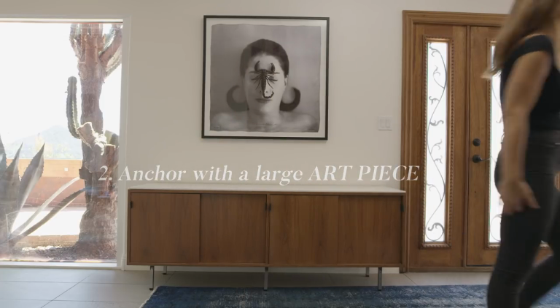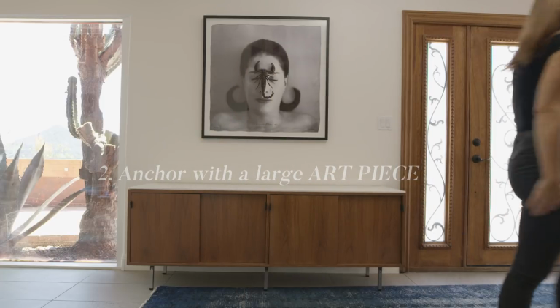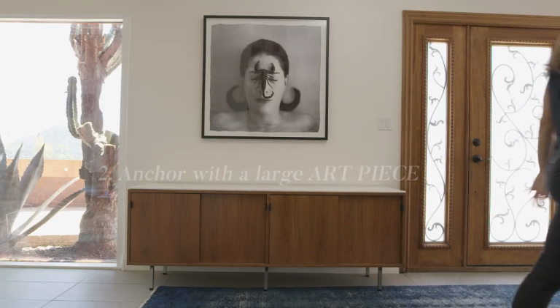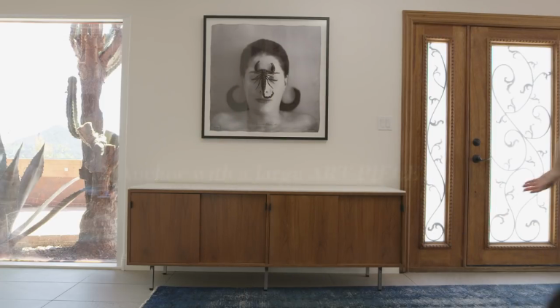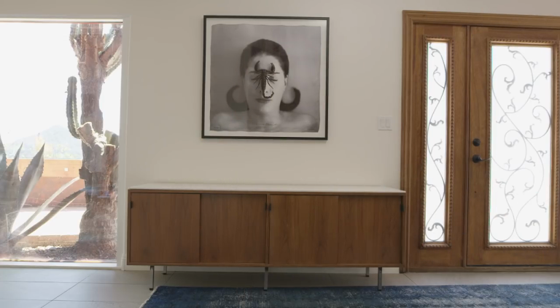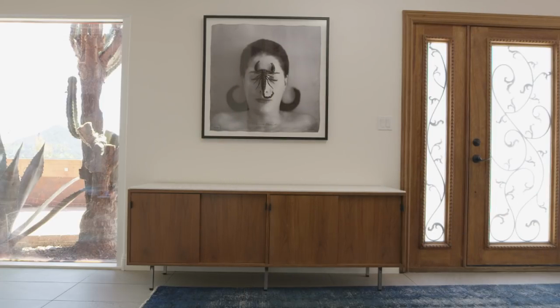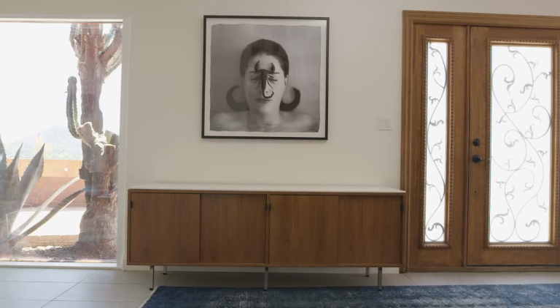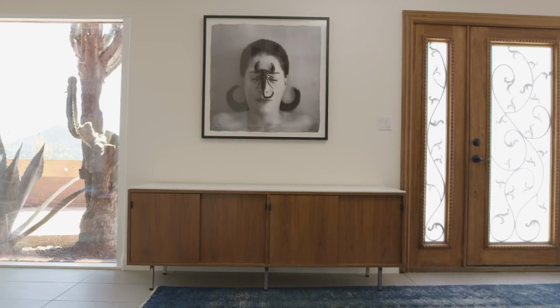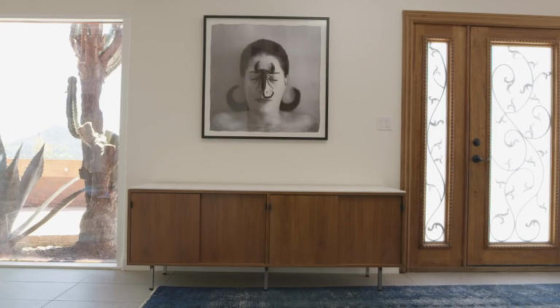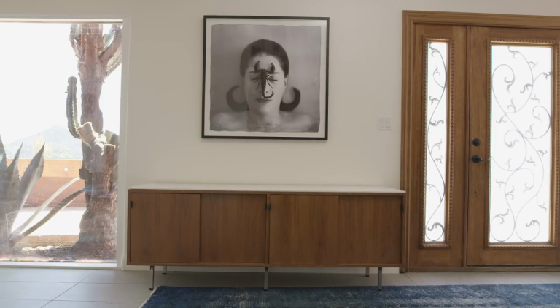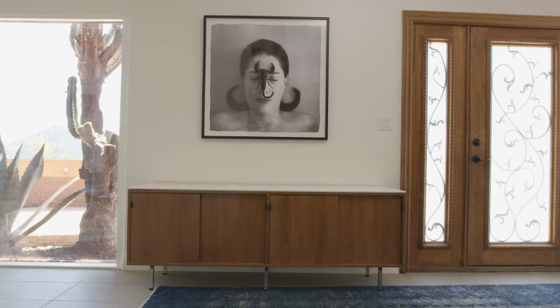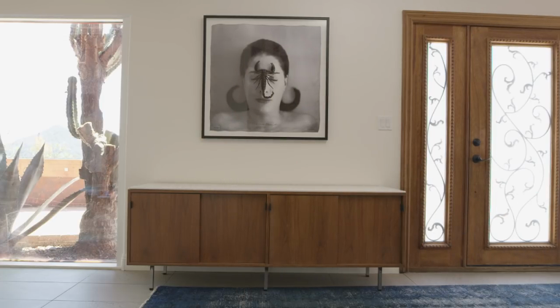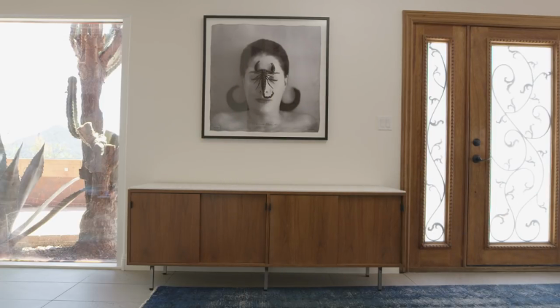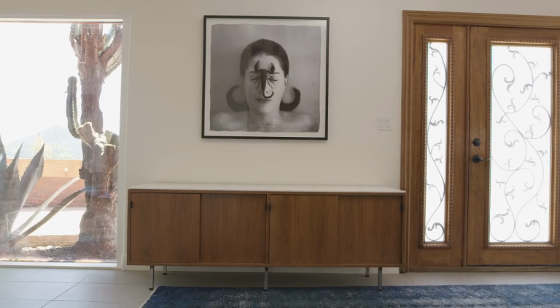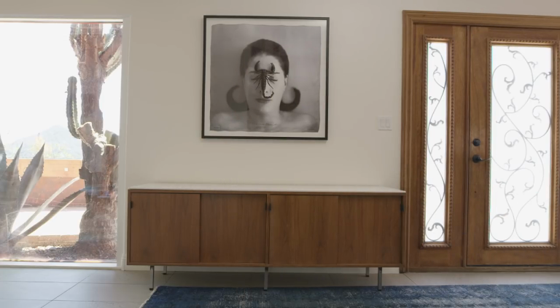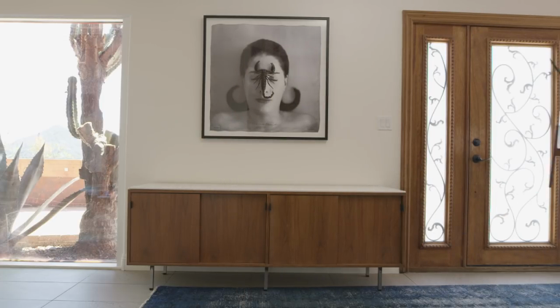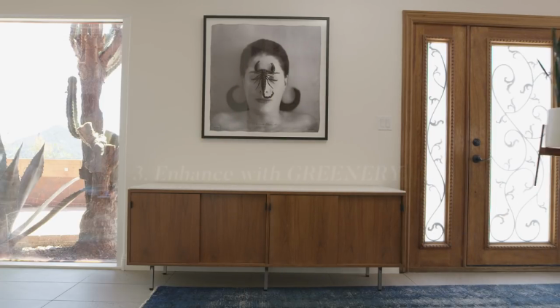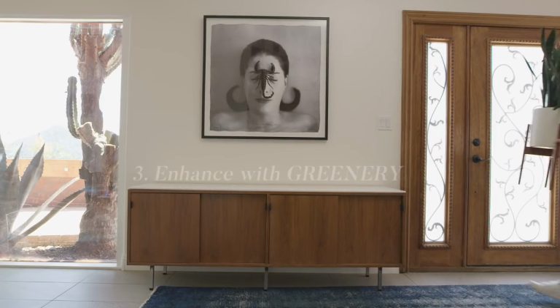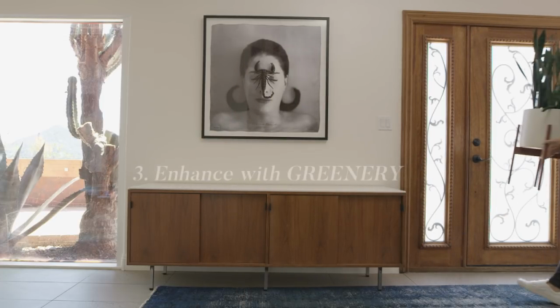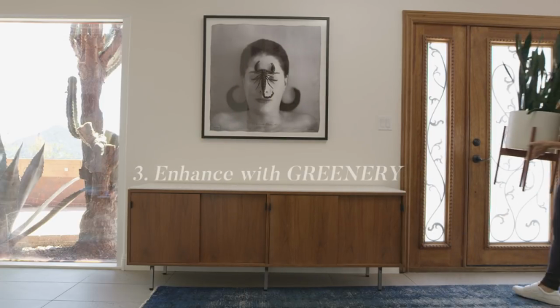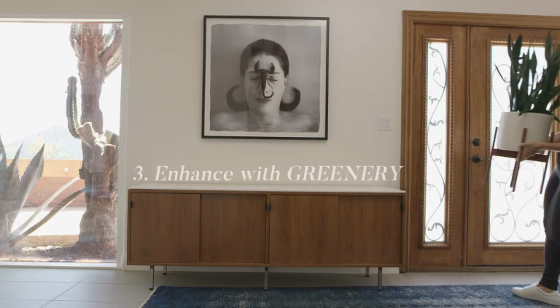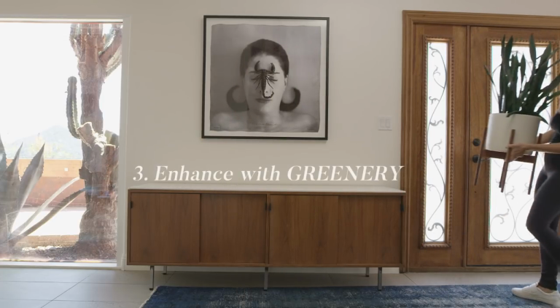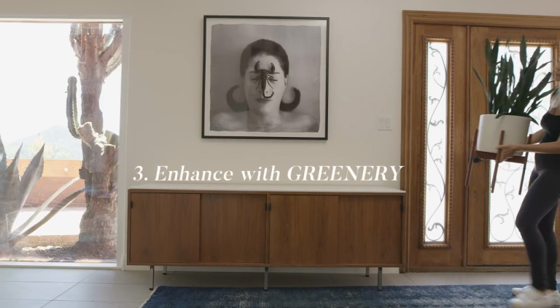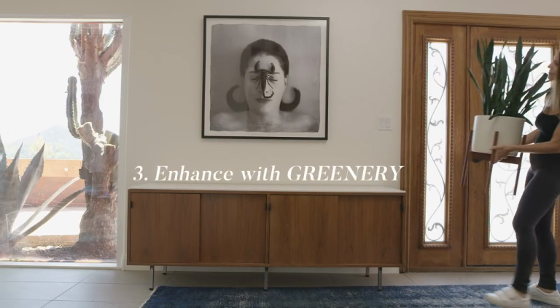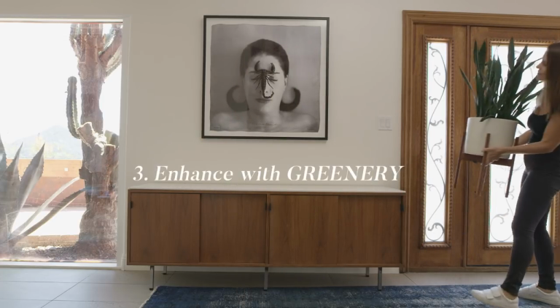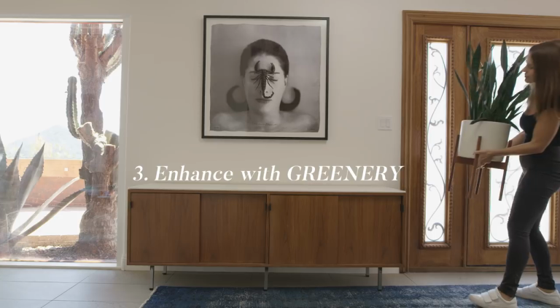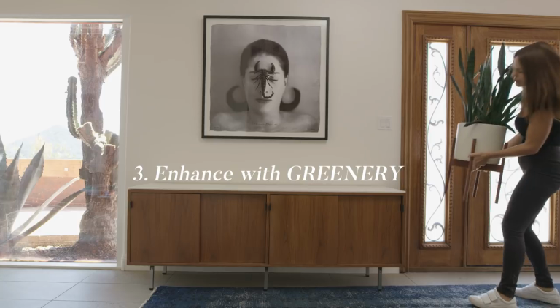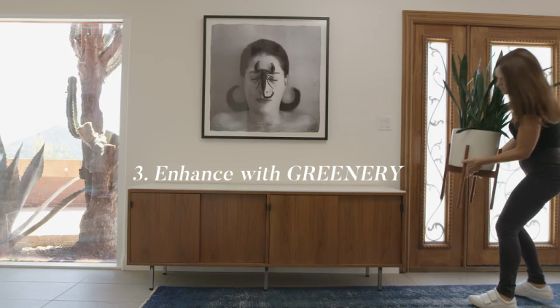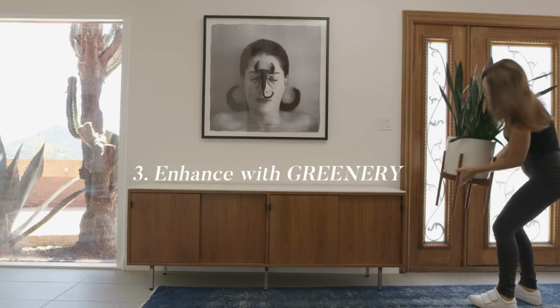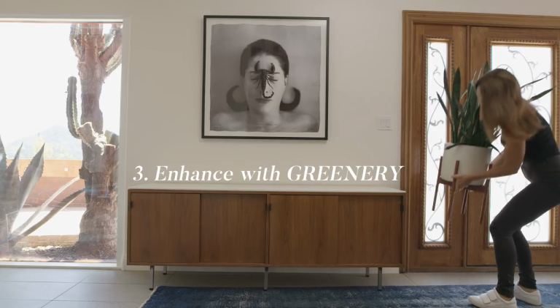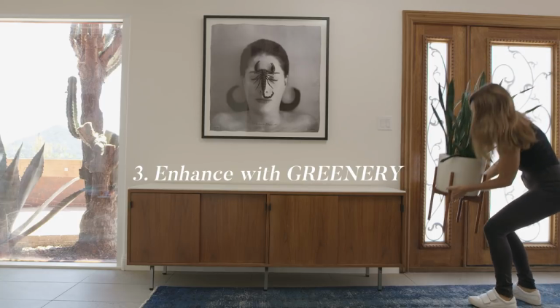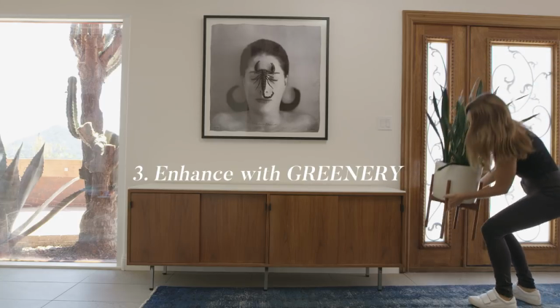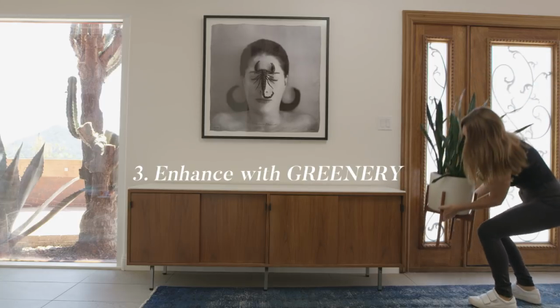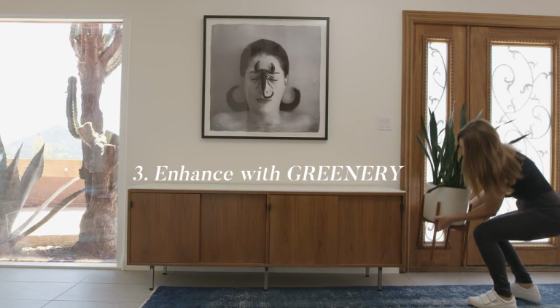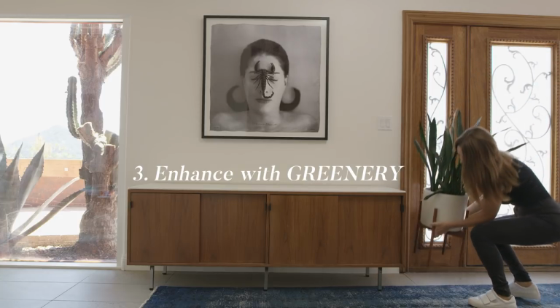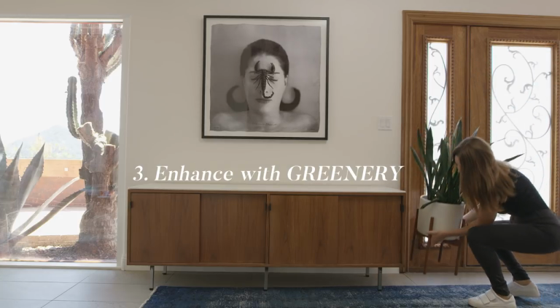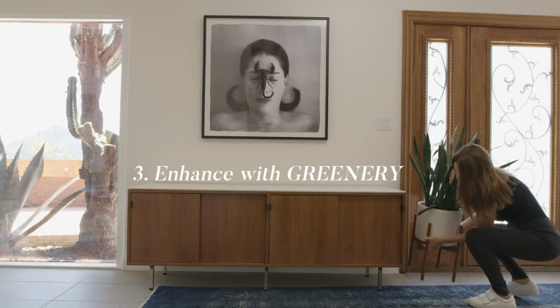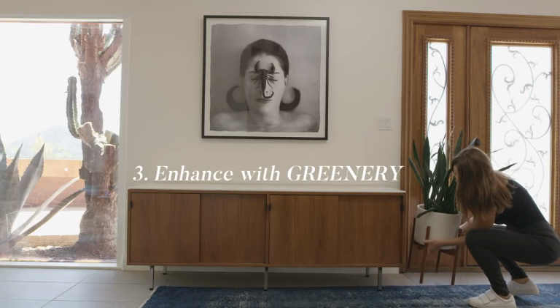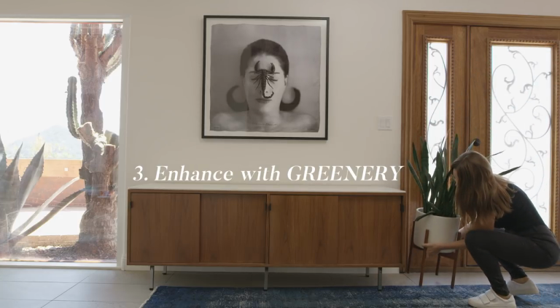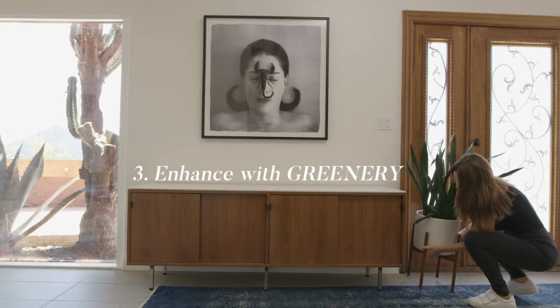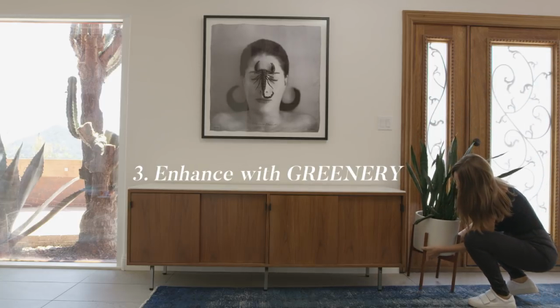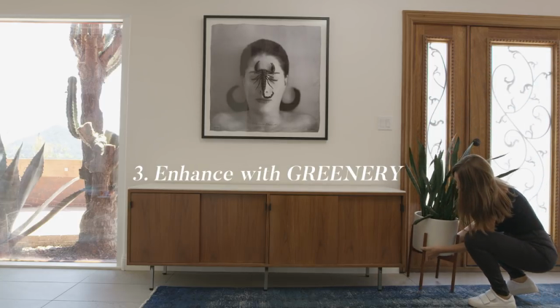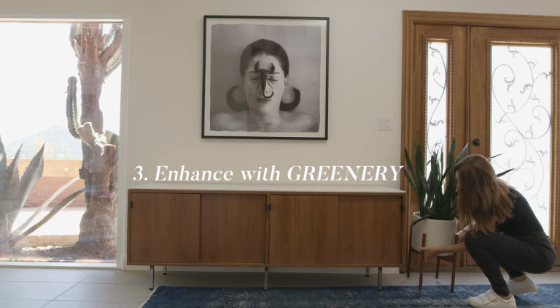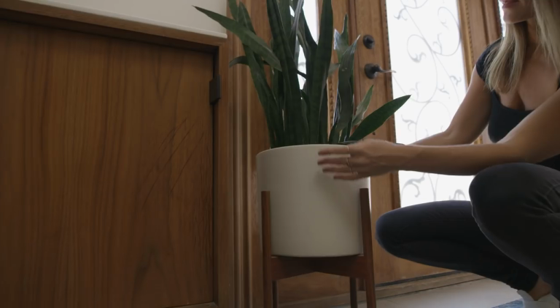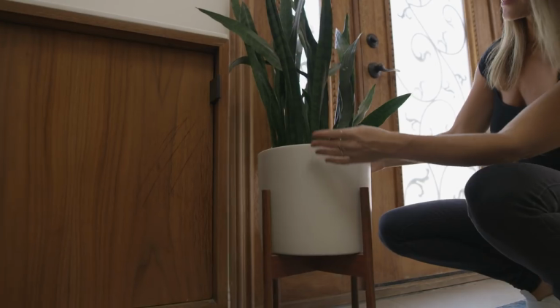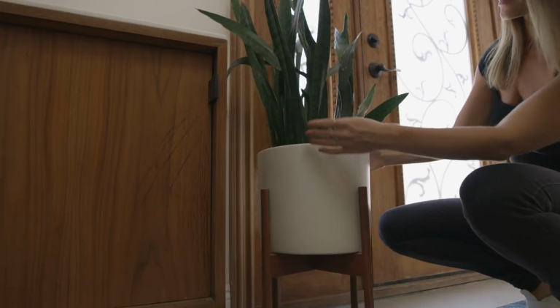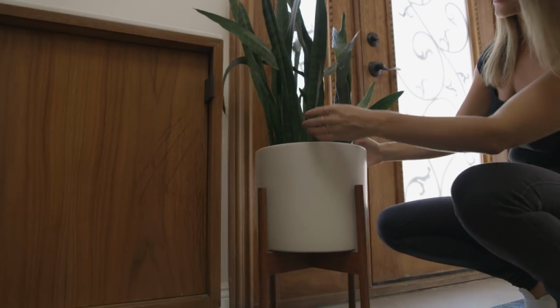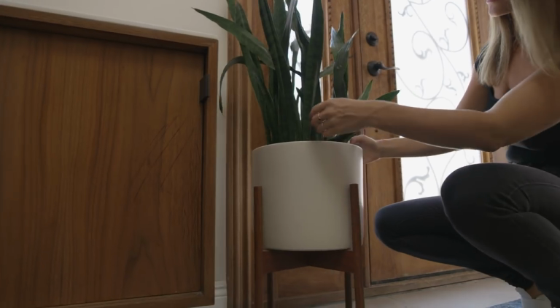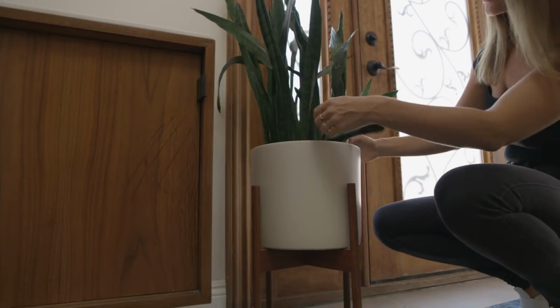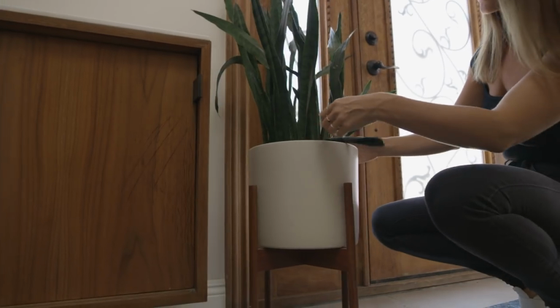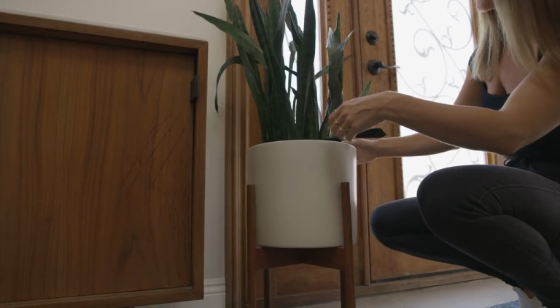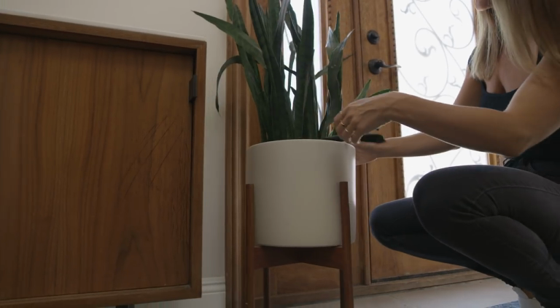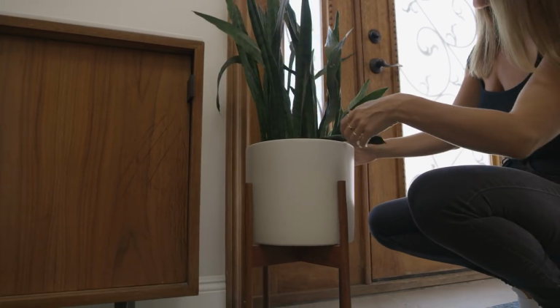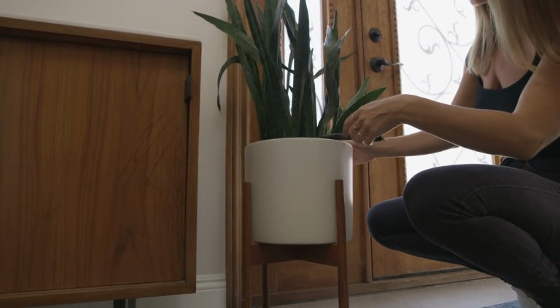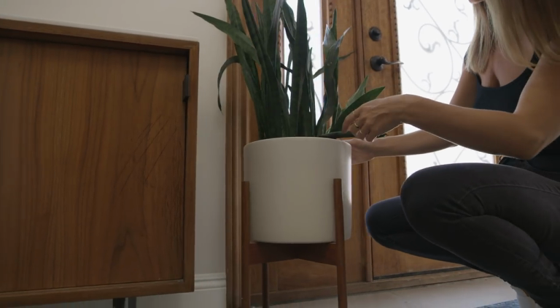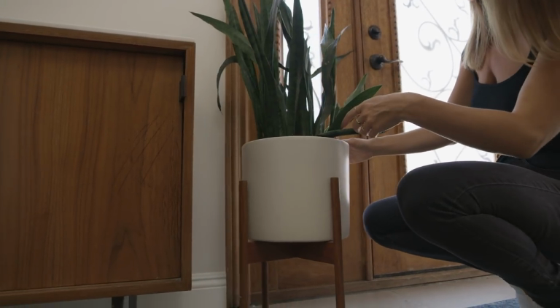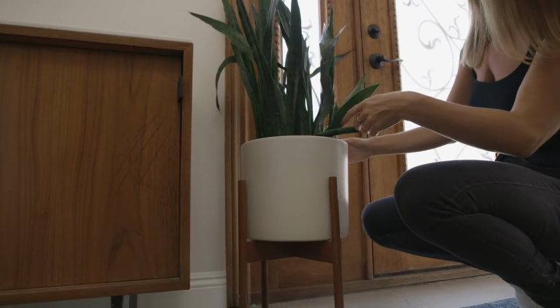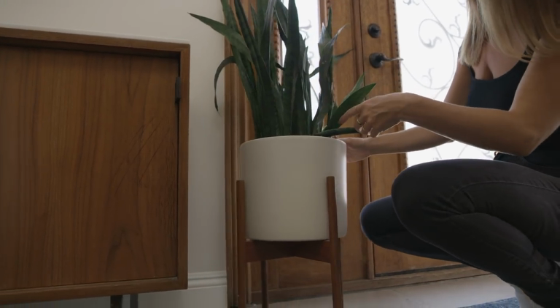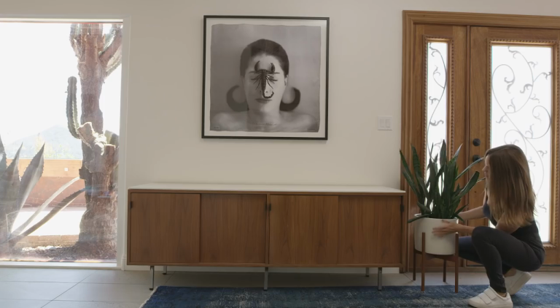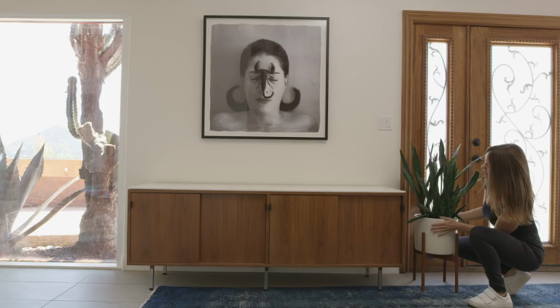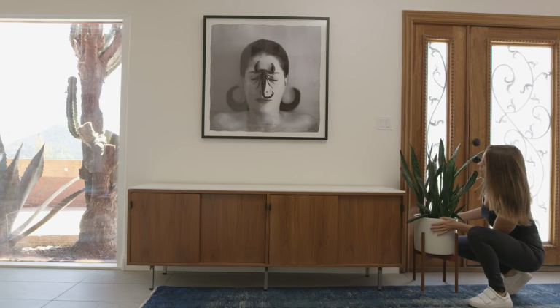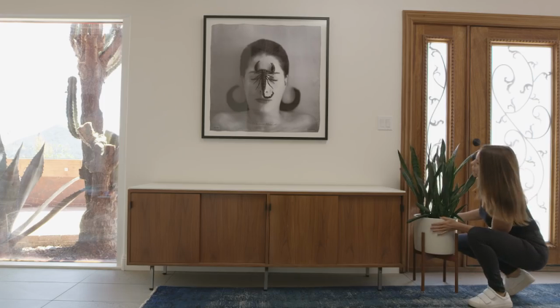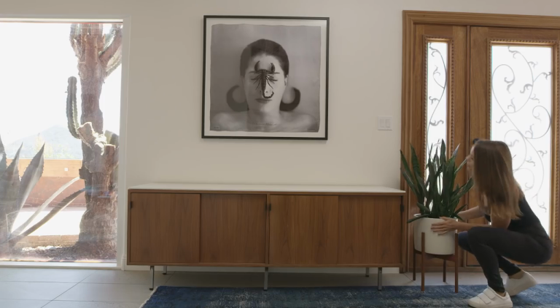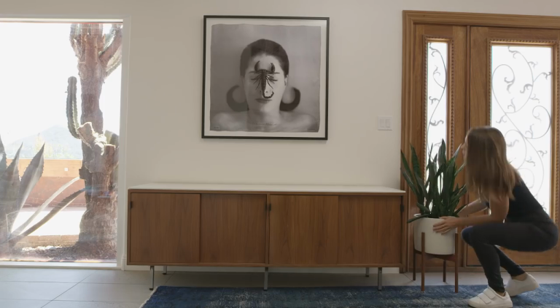I like to add some greenery so it's one of the first things you see when you walk in, because I think it's a great transition from the outdoors in.